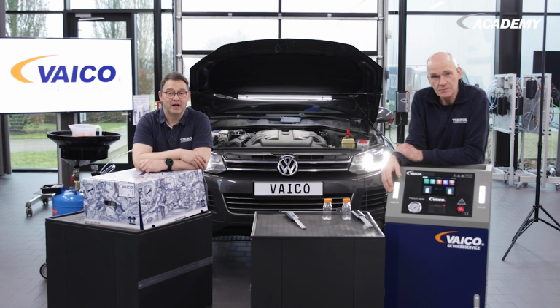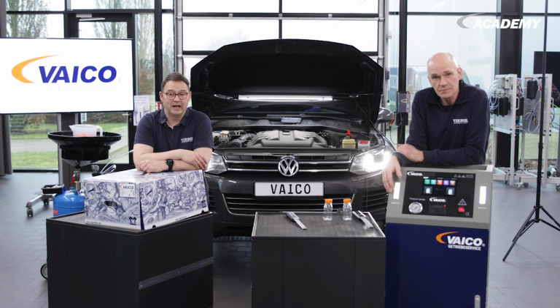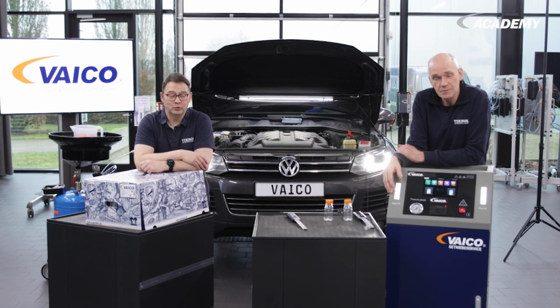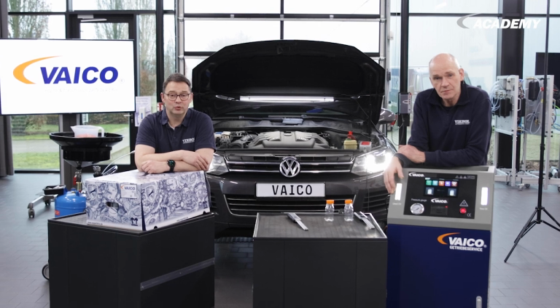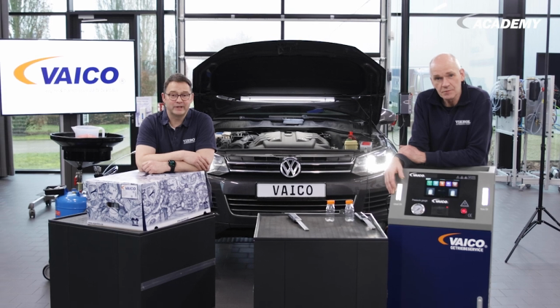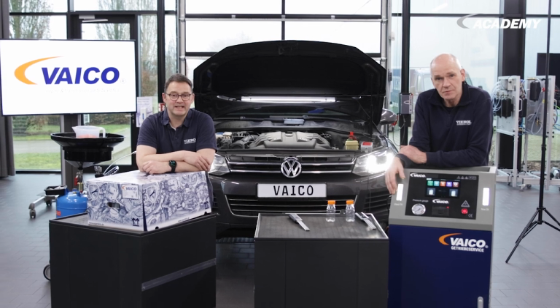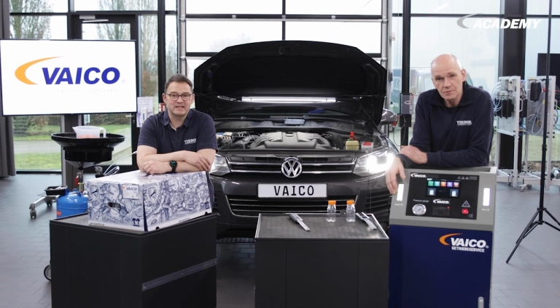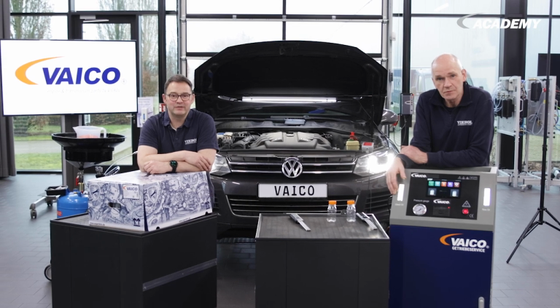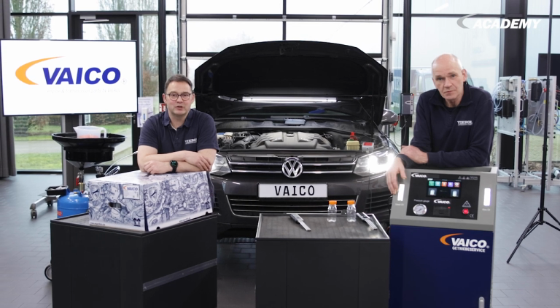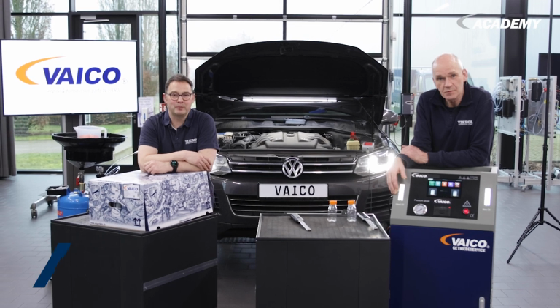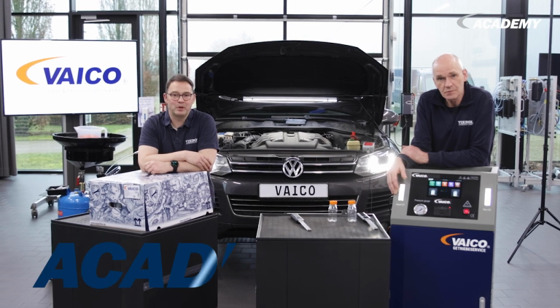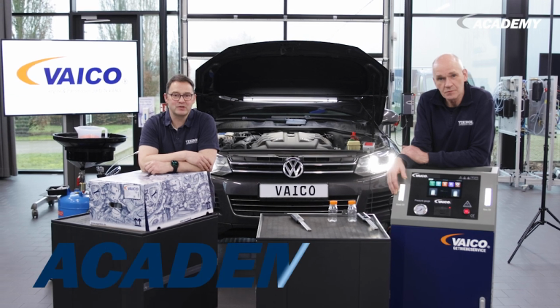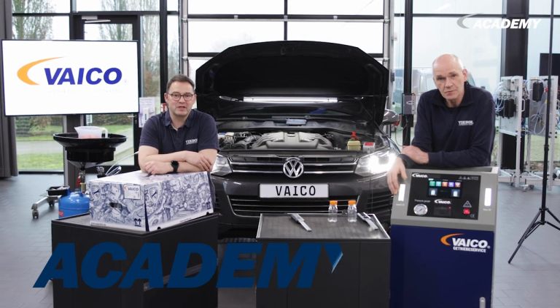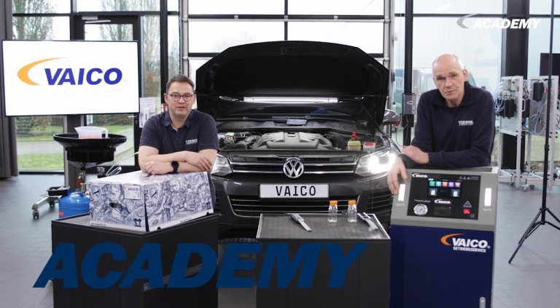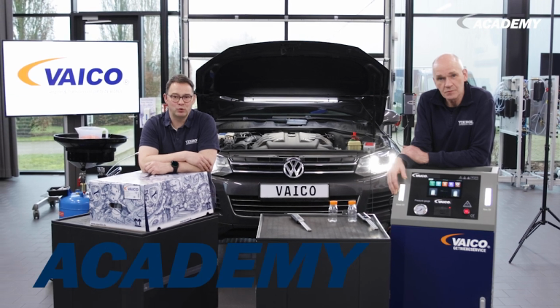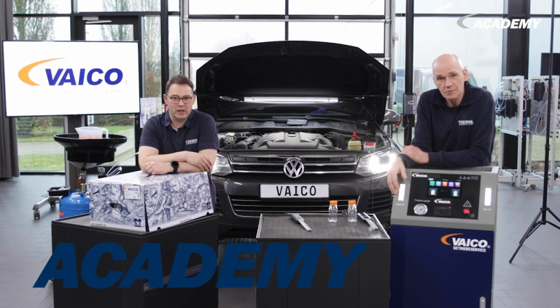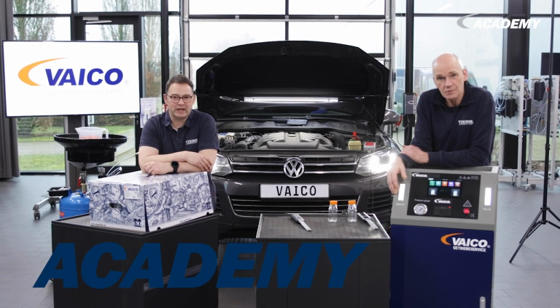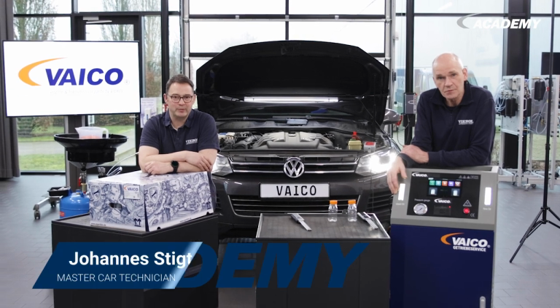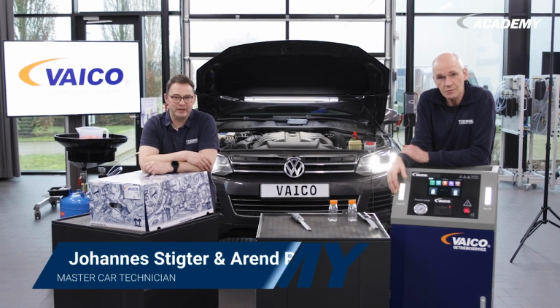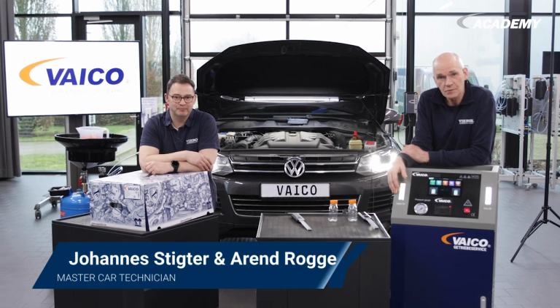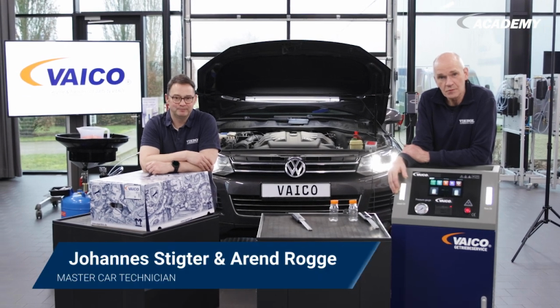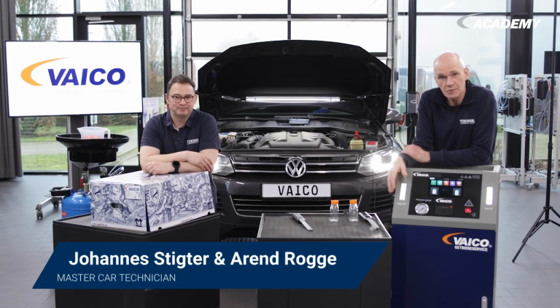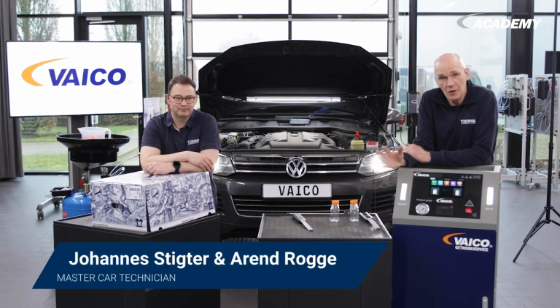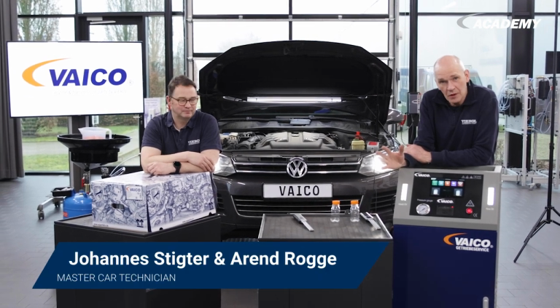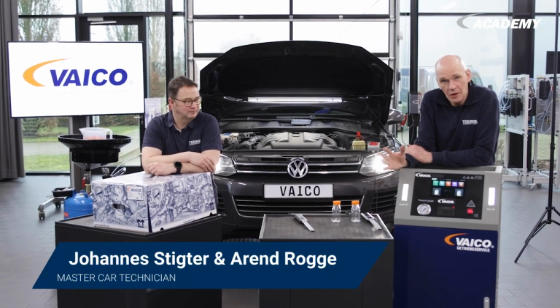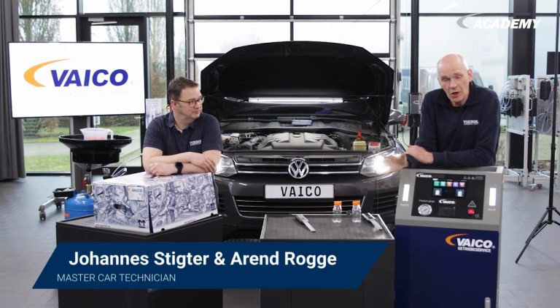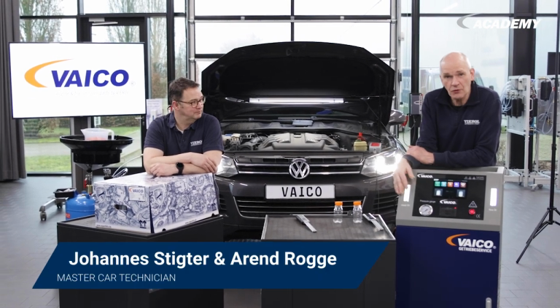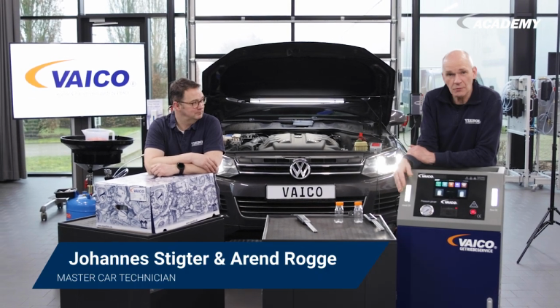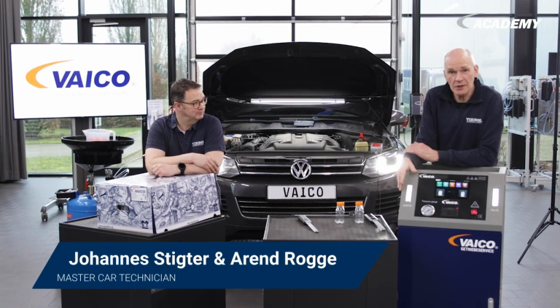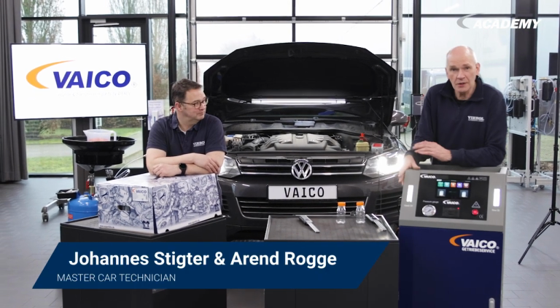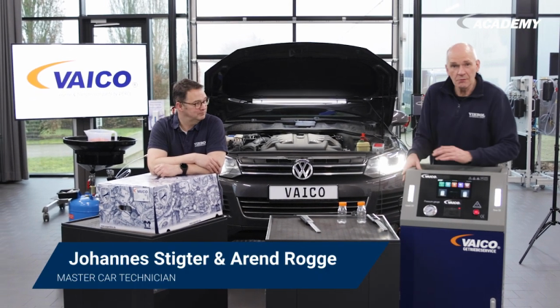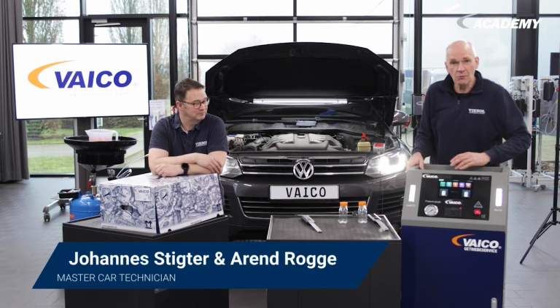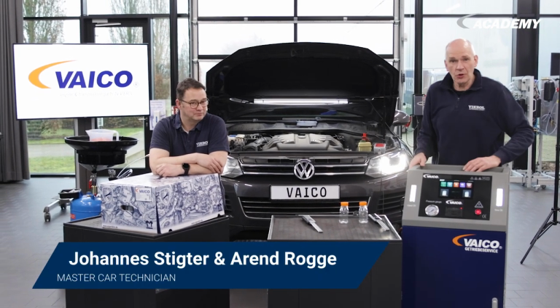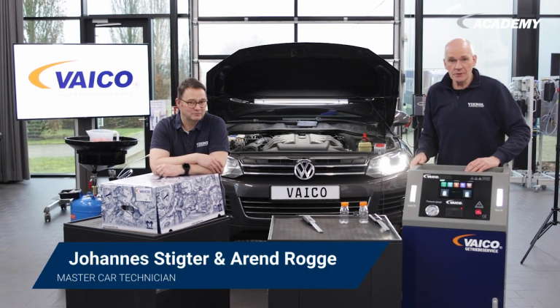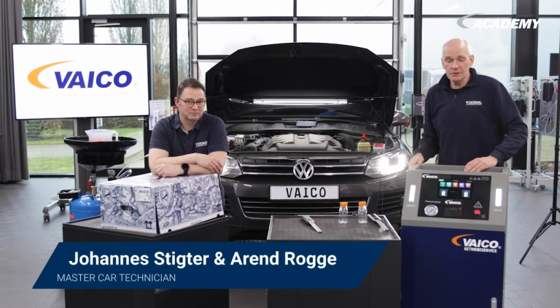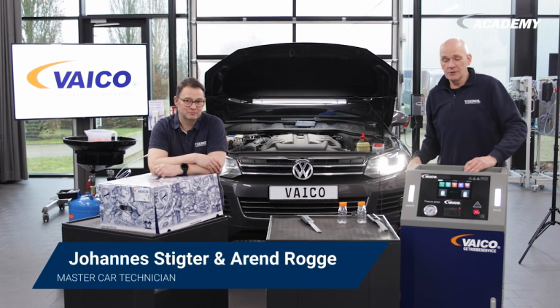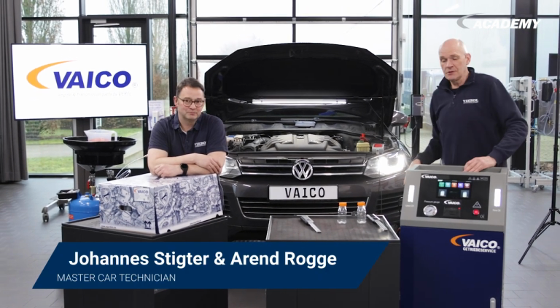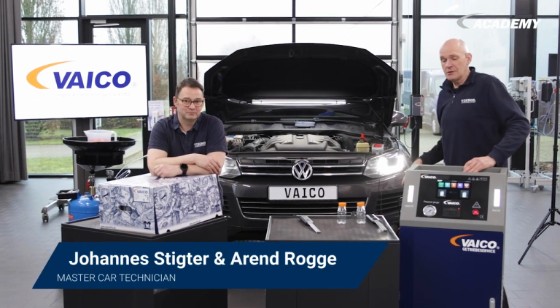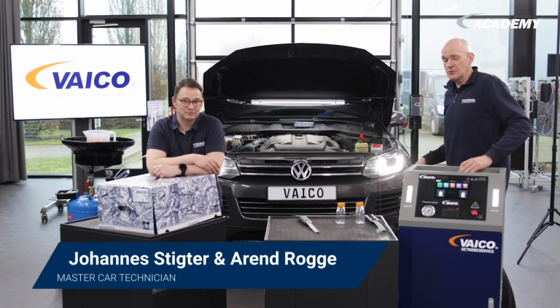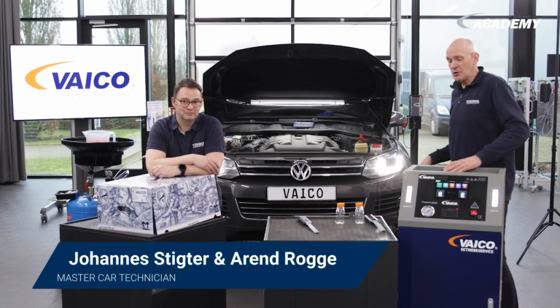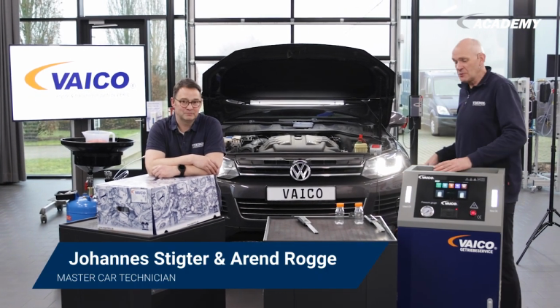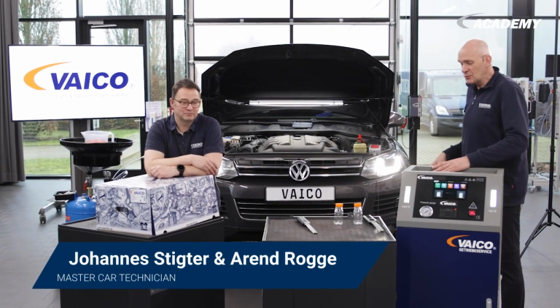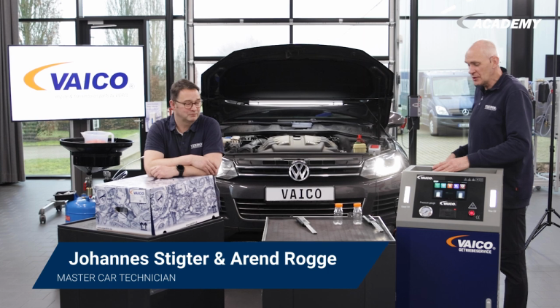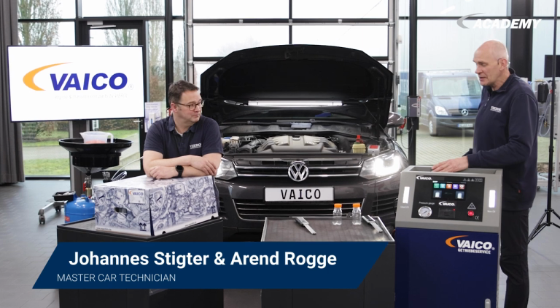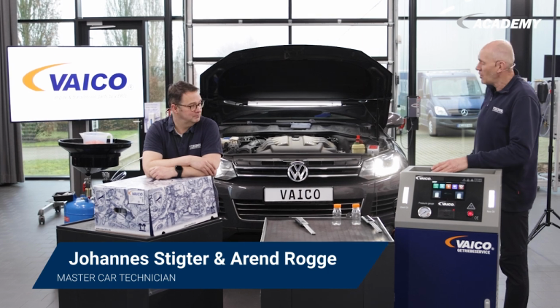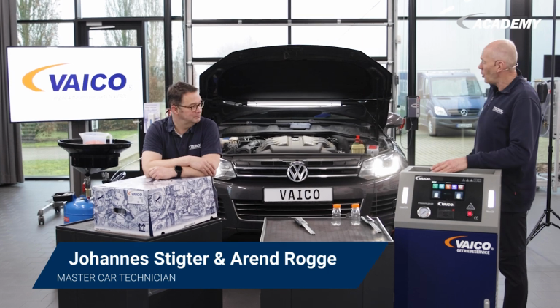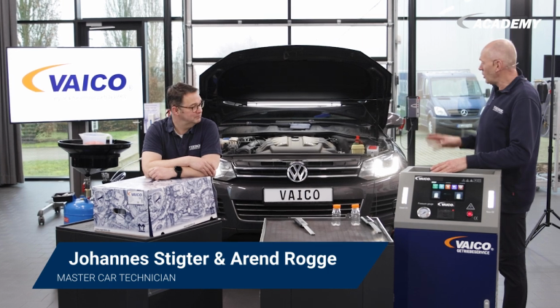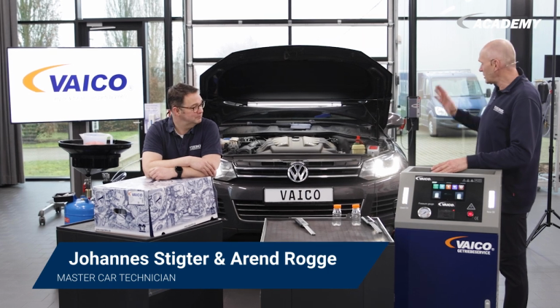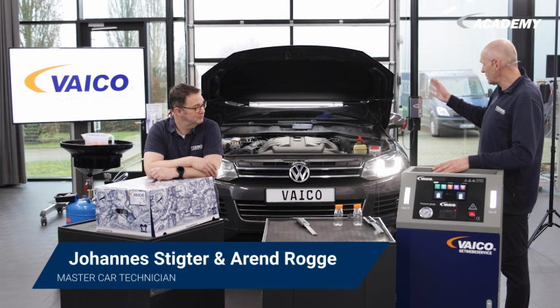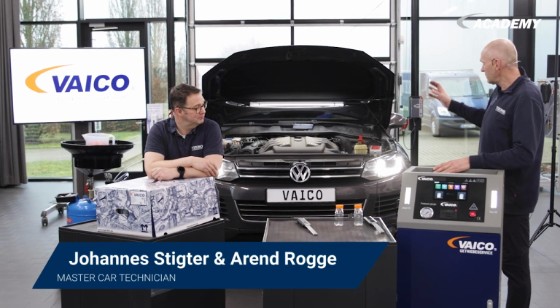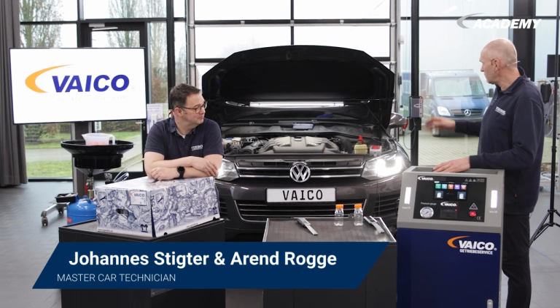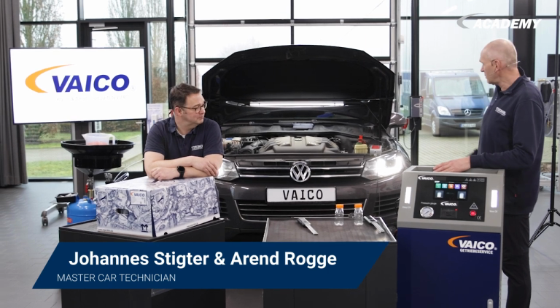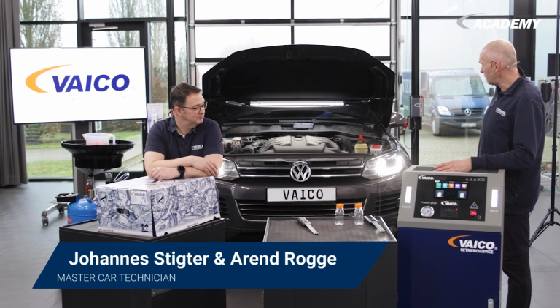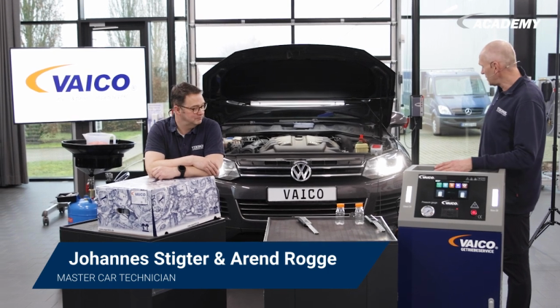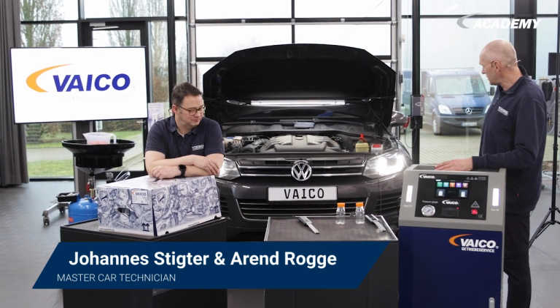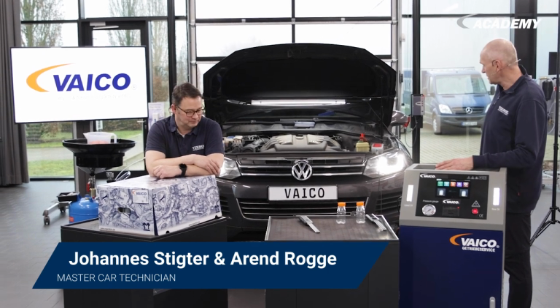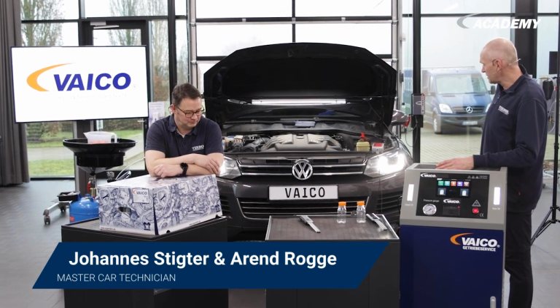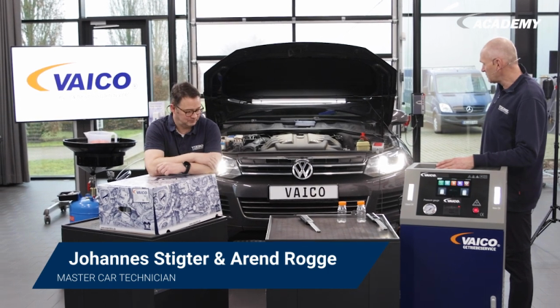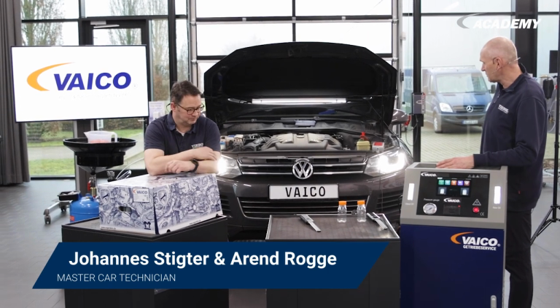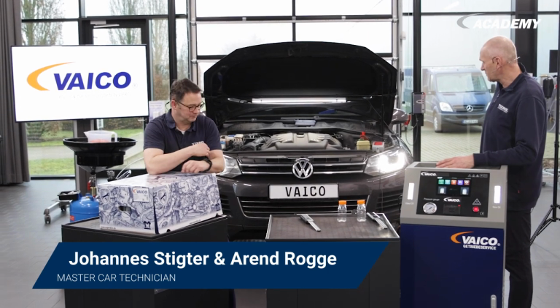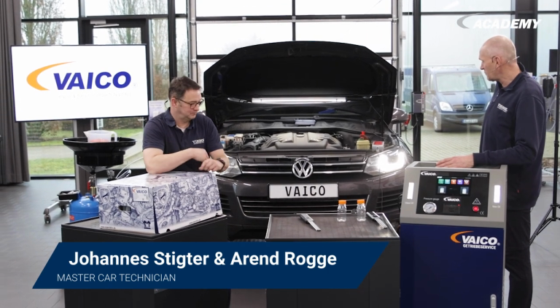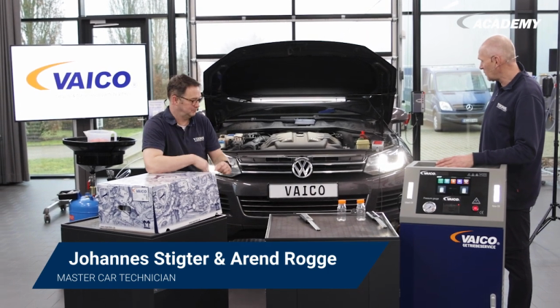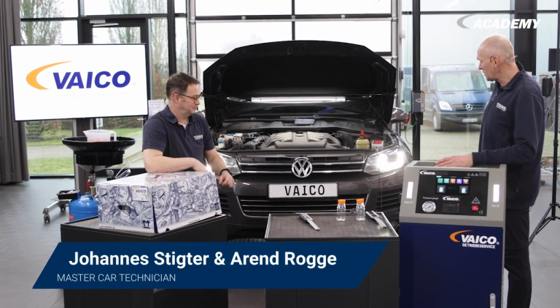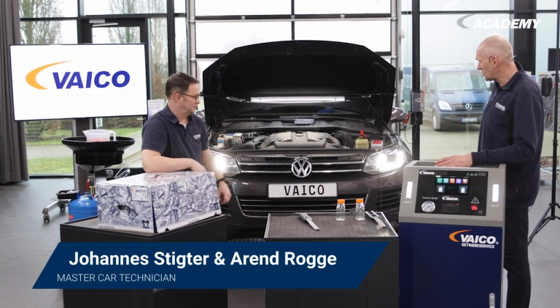Hello and welcome to the VIROL Academy. Today we want to flush this VW Touareg with an 8-speed automatic transmission with our flush machine.